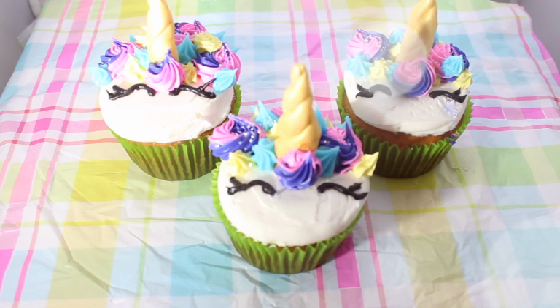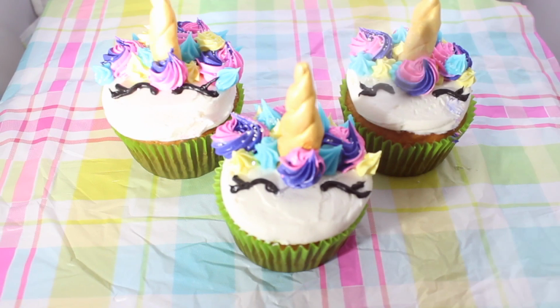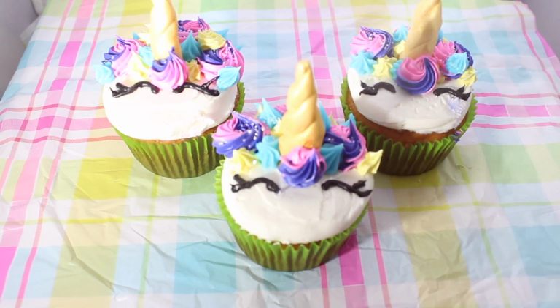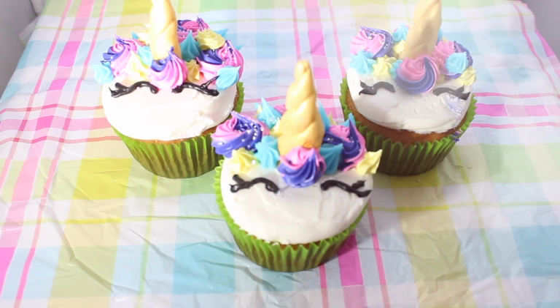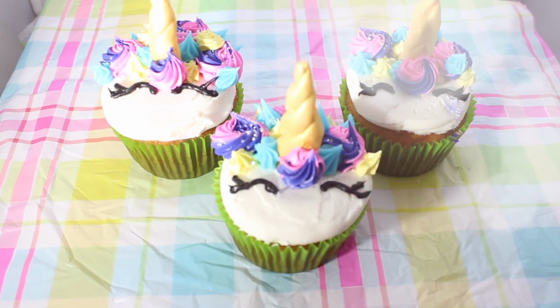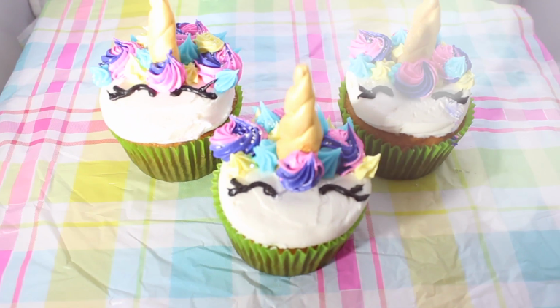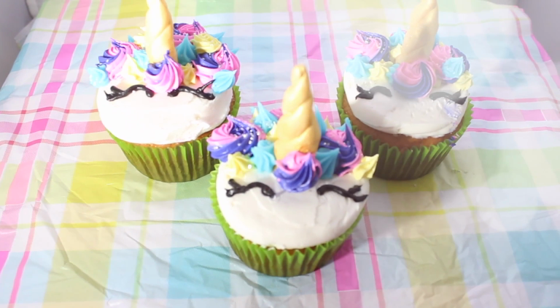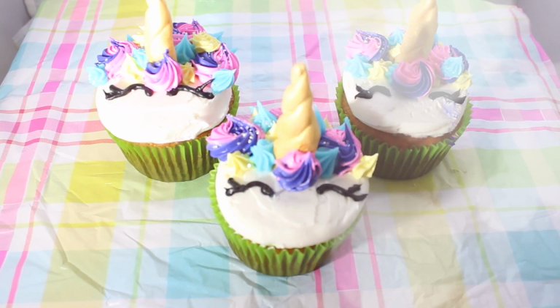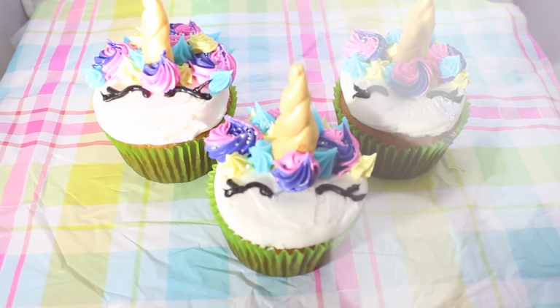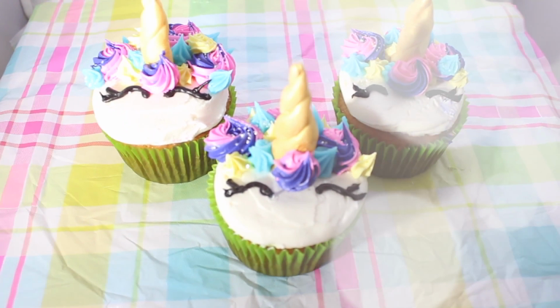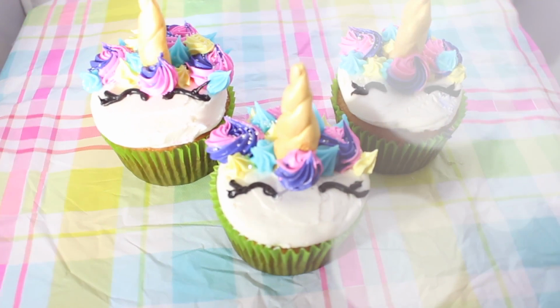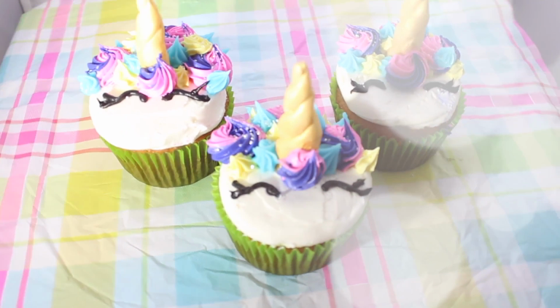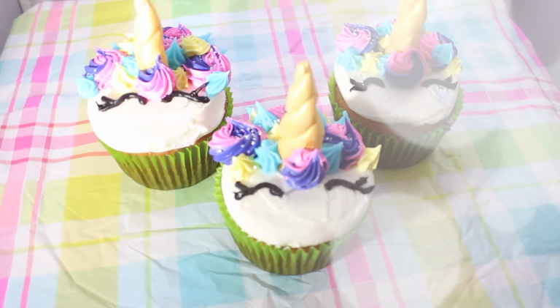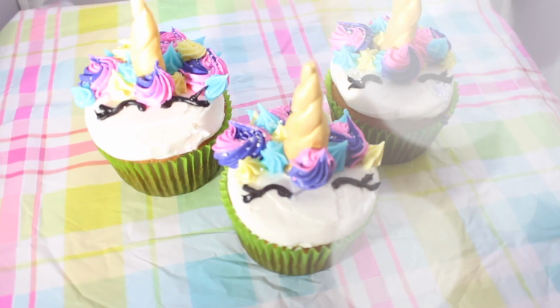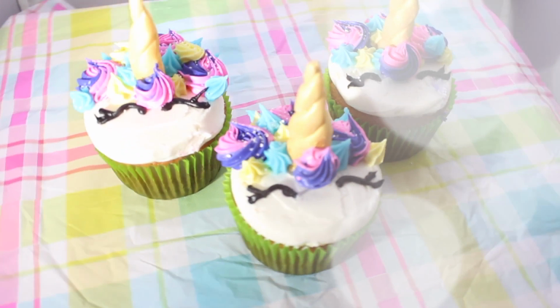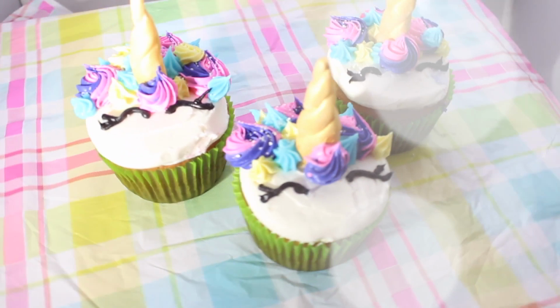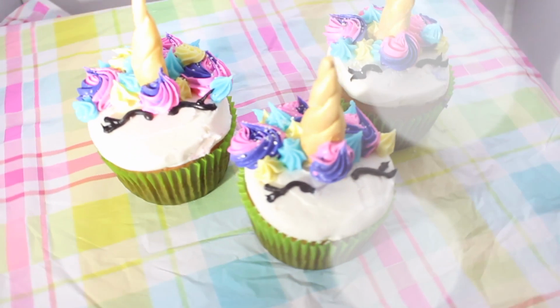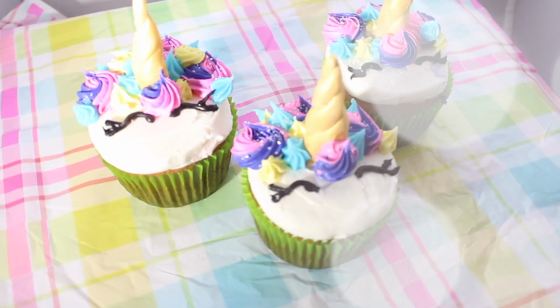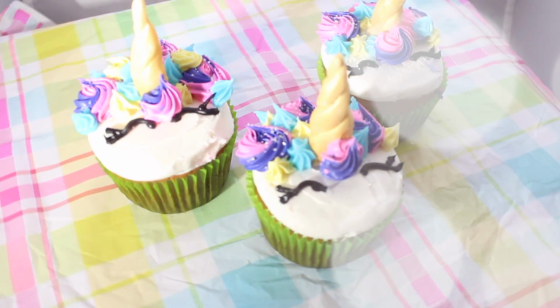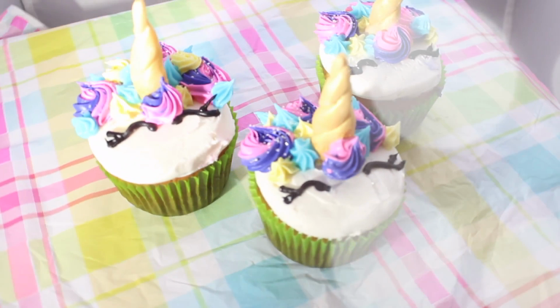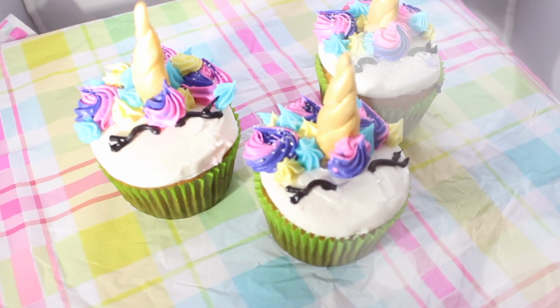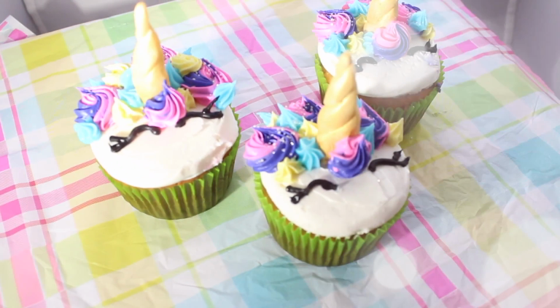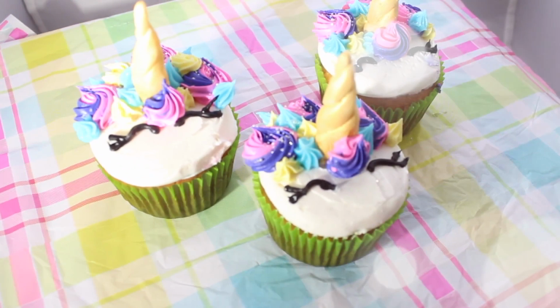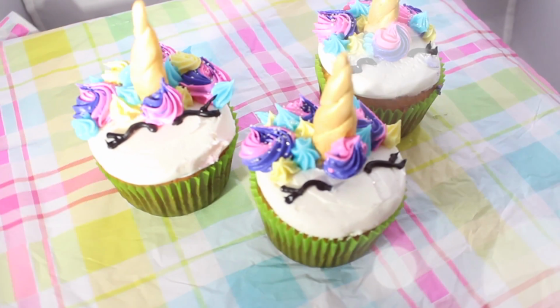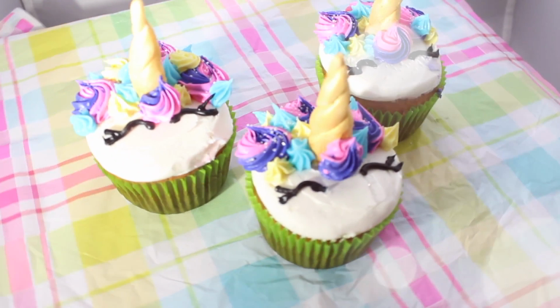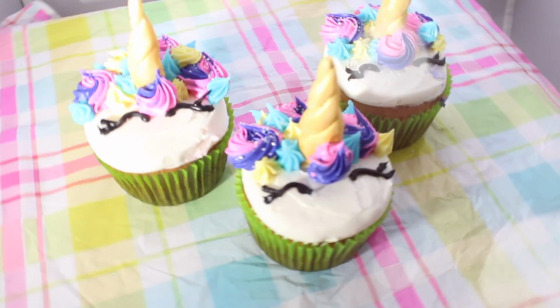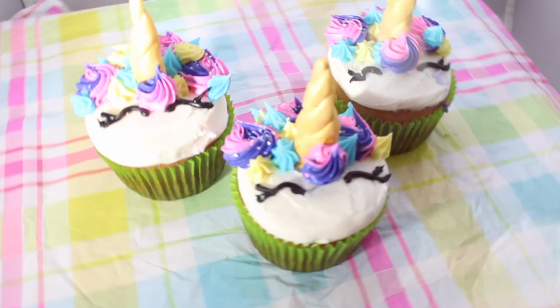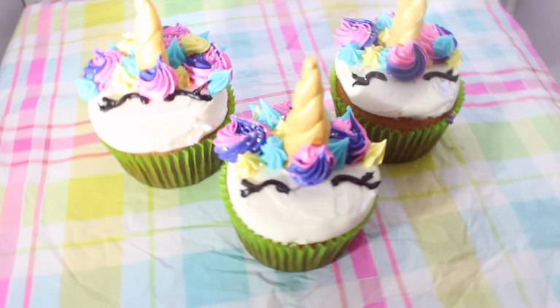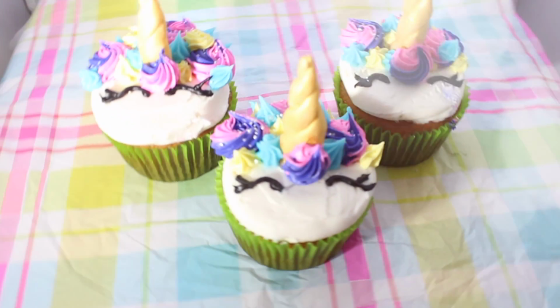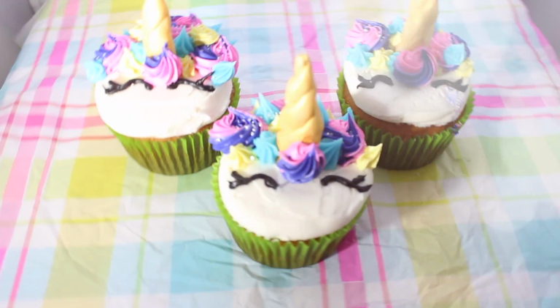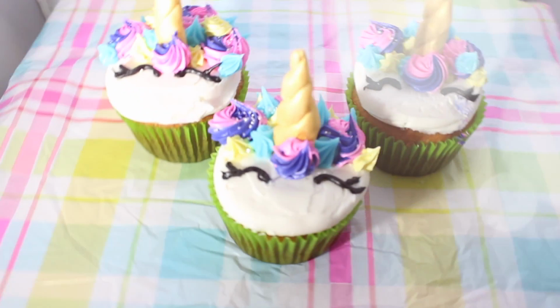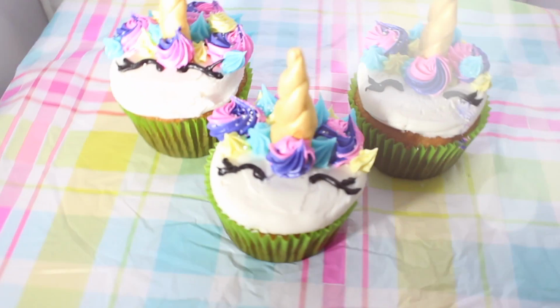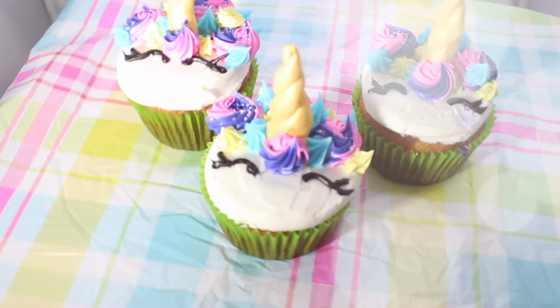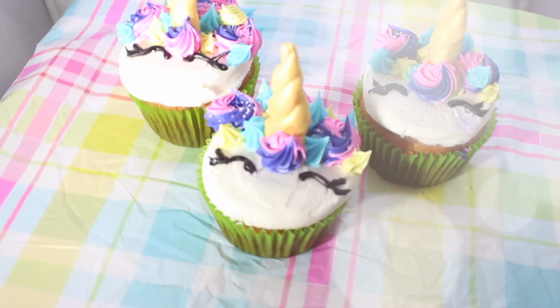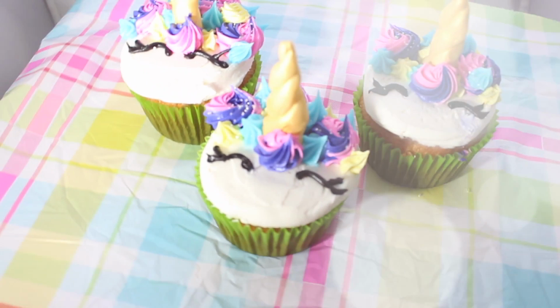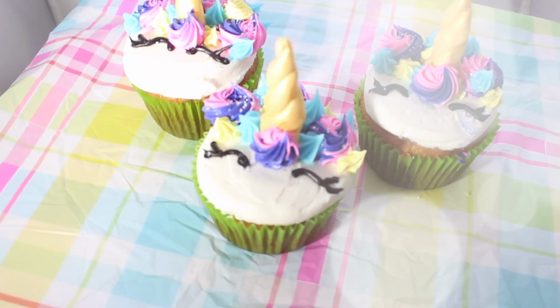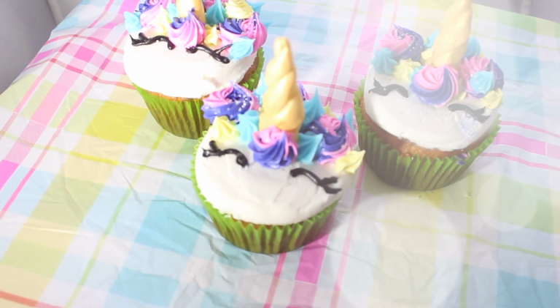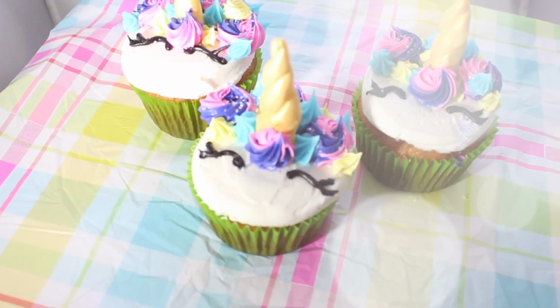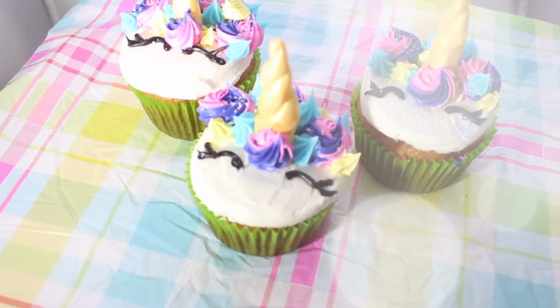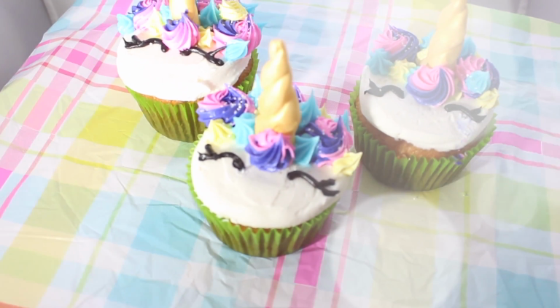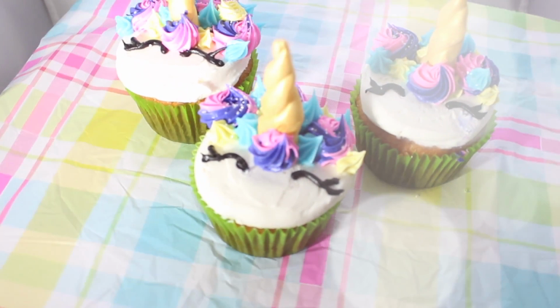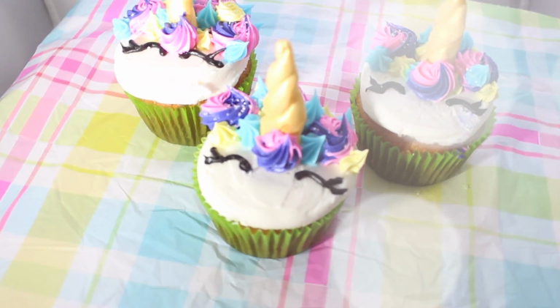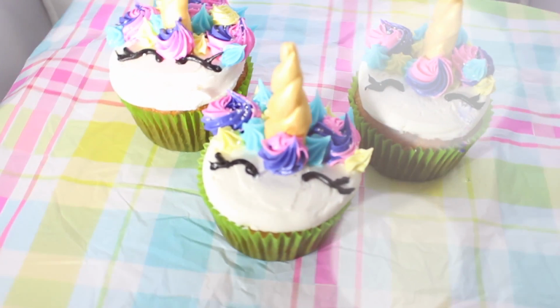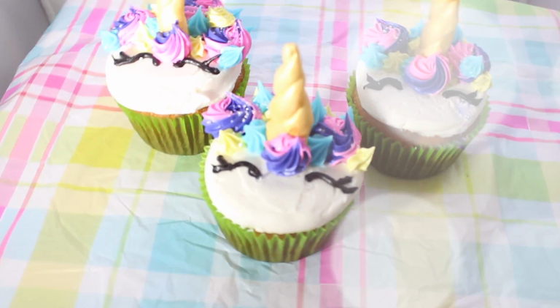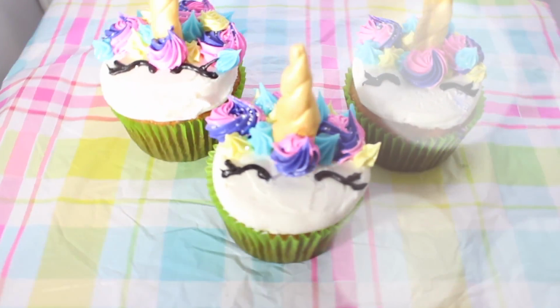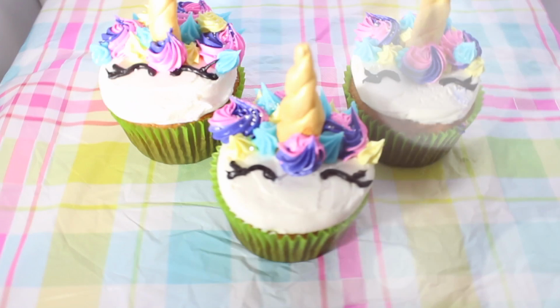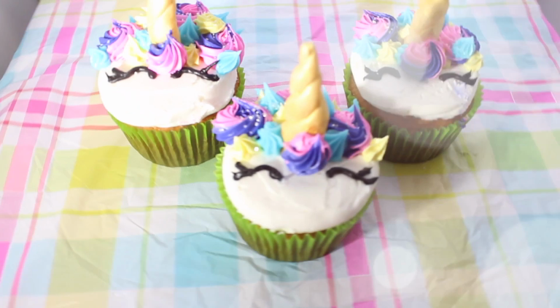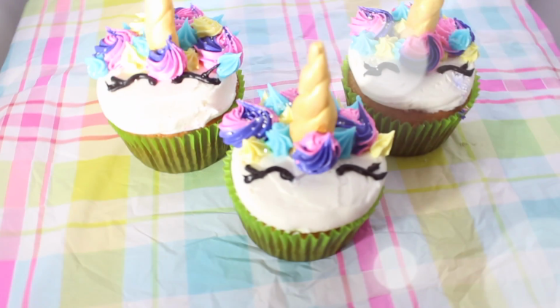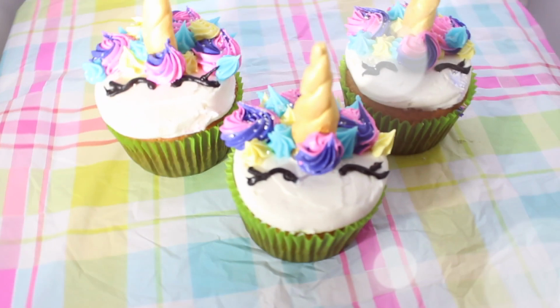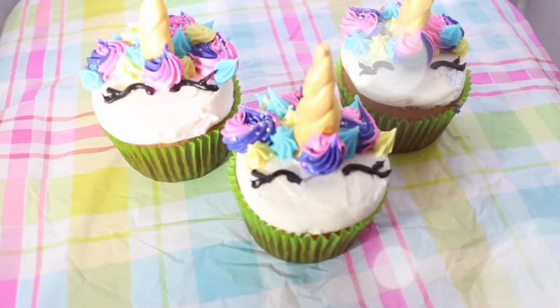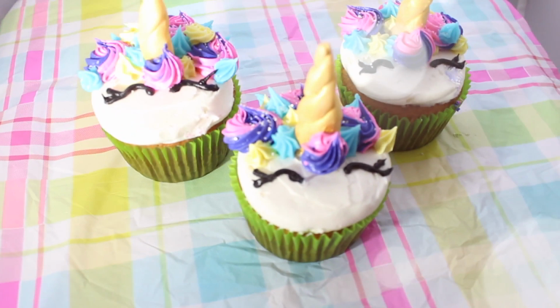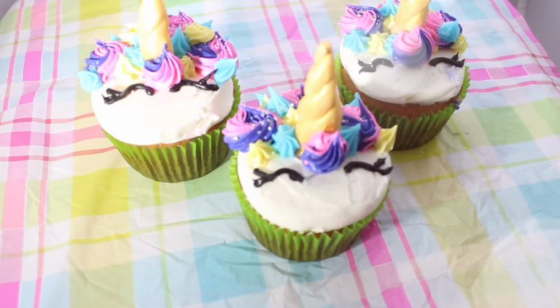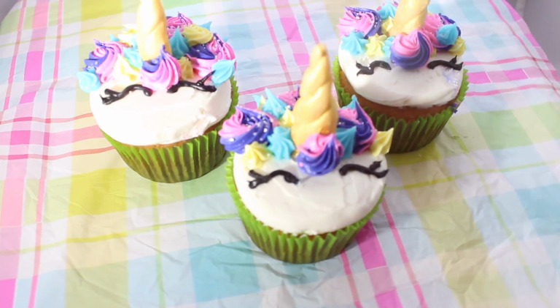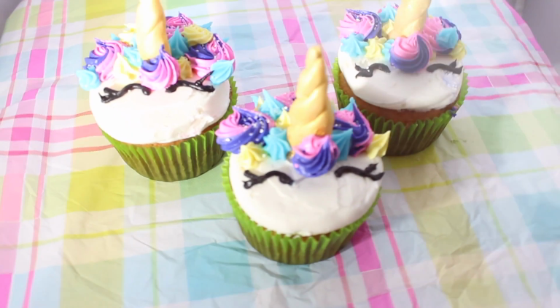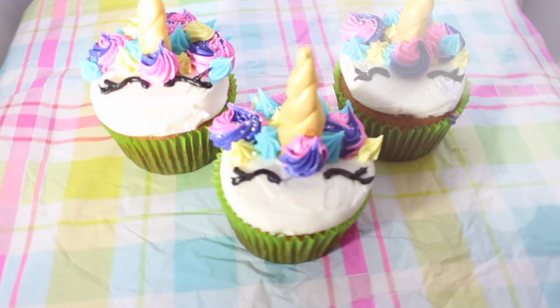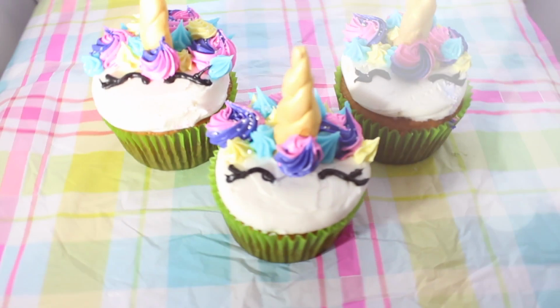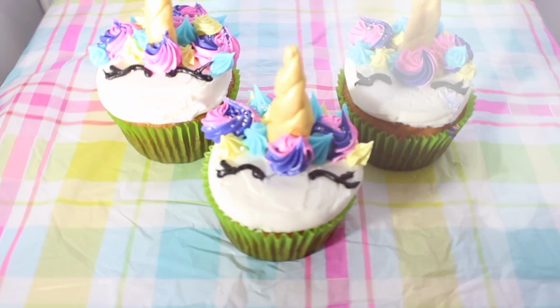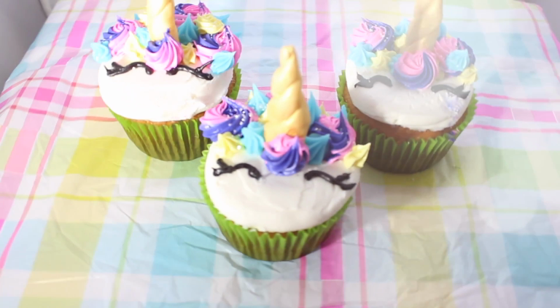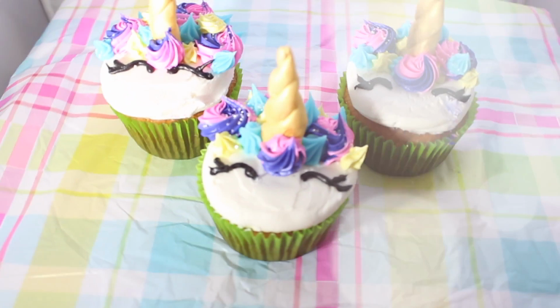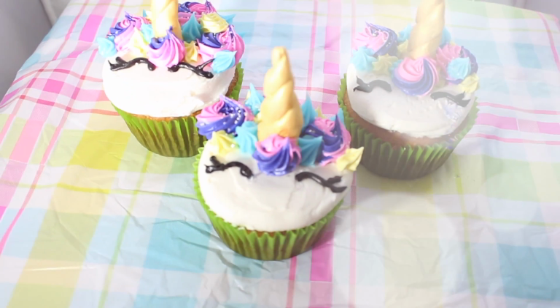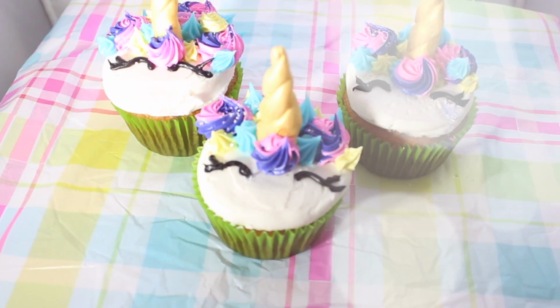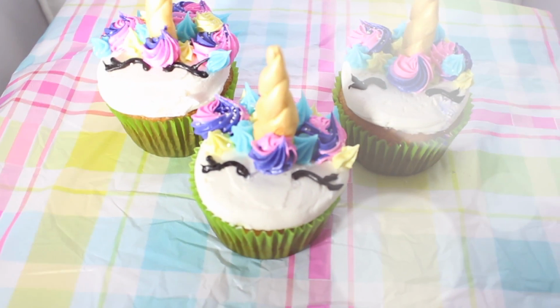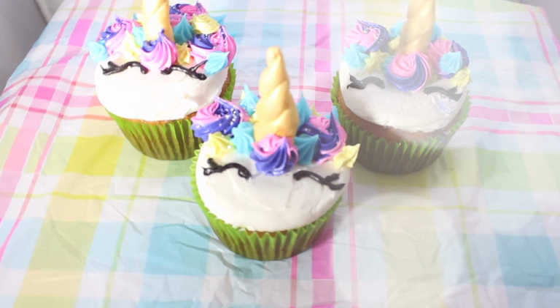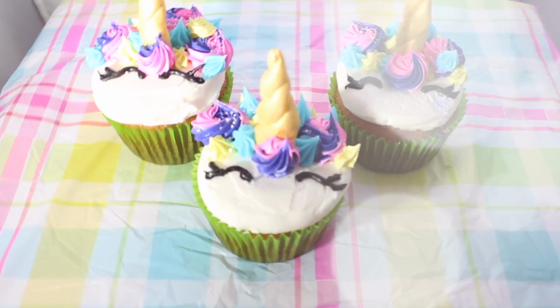Pink fluffy unicorns dancing on rainbows.